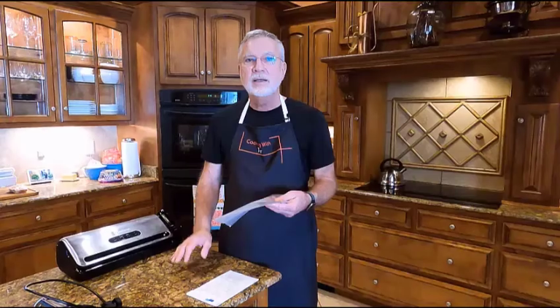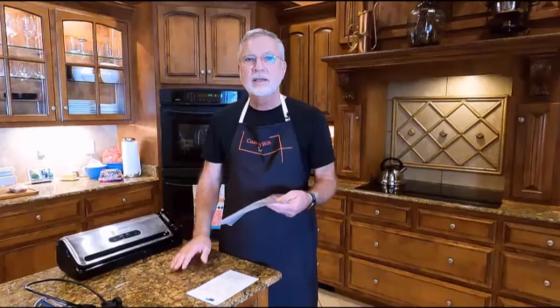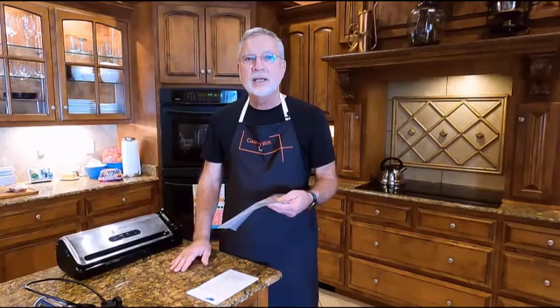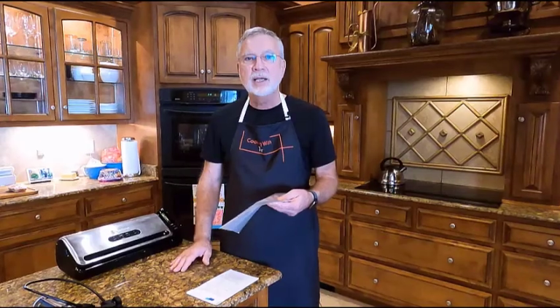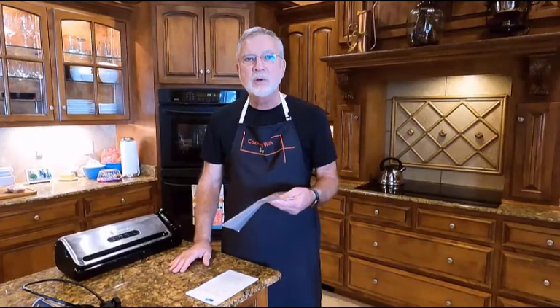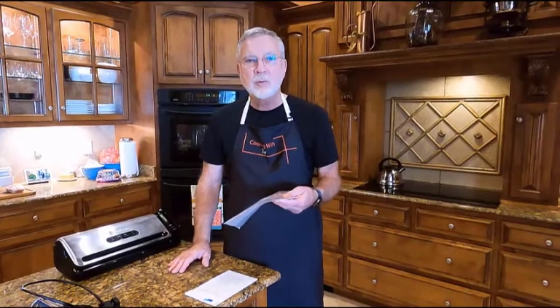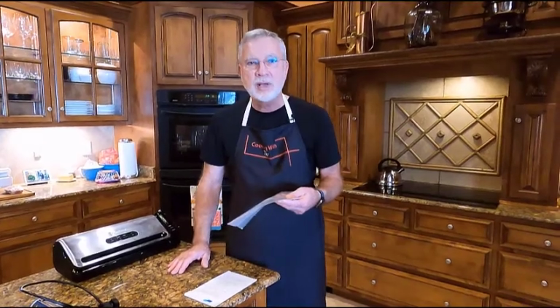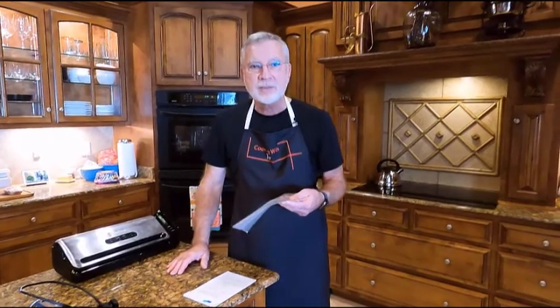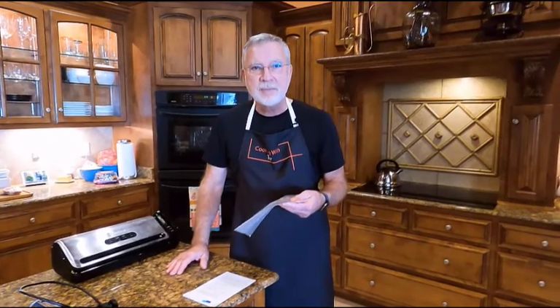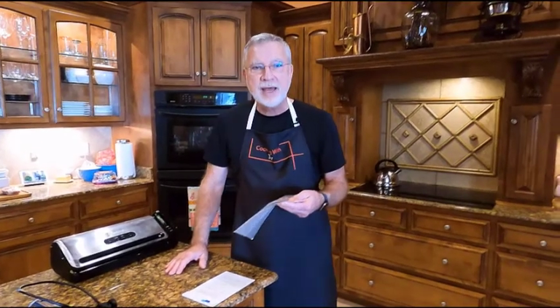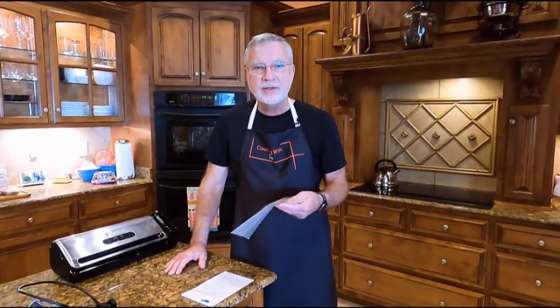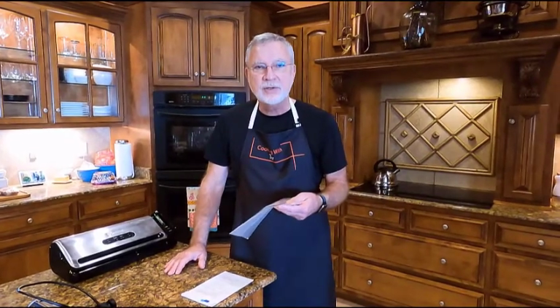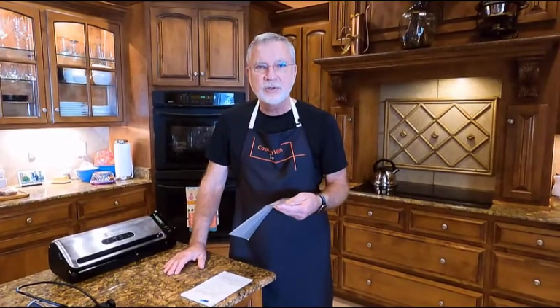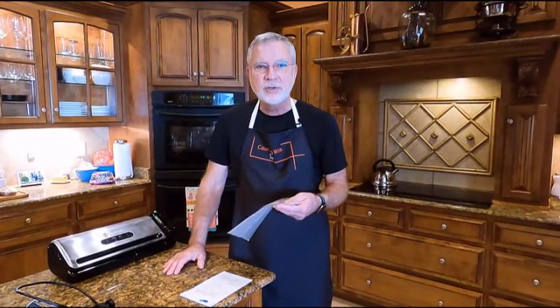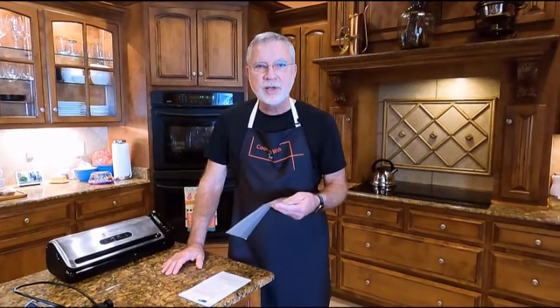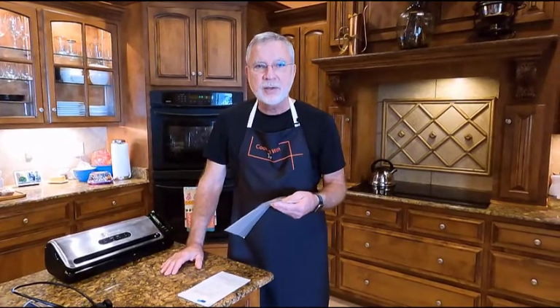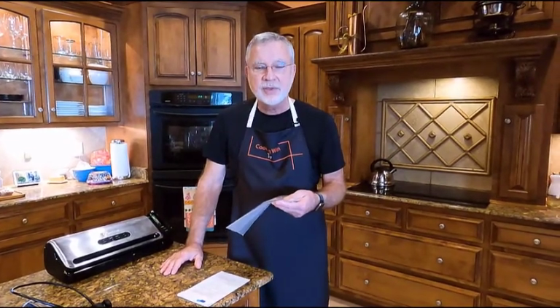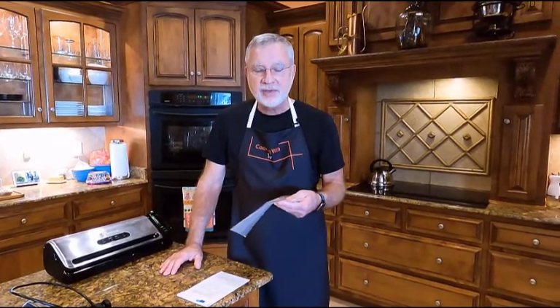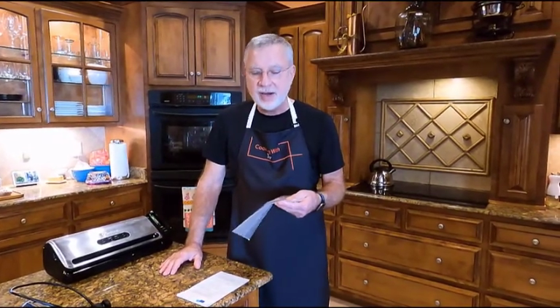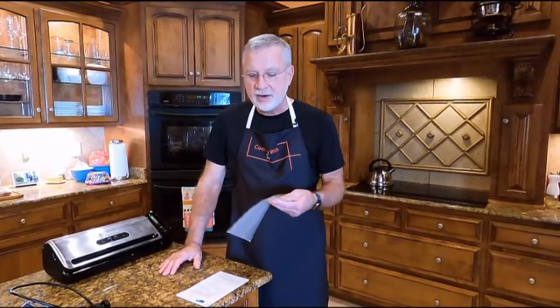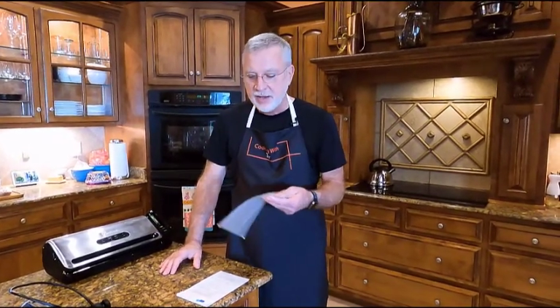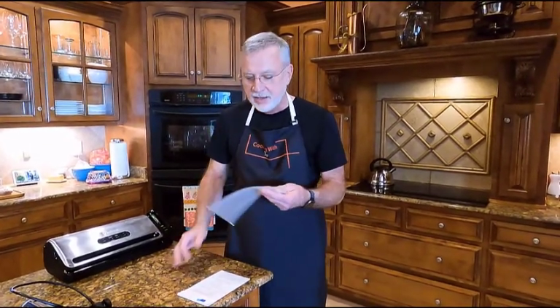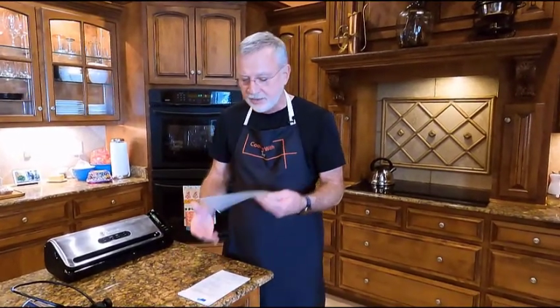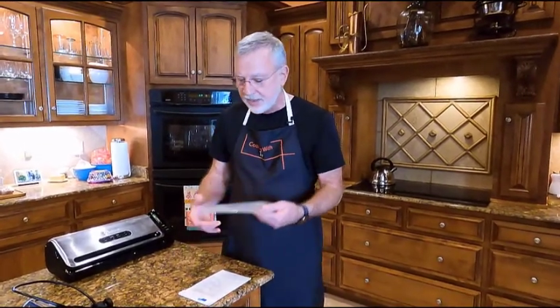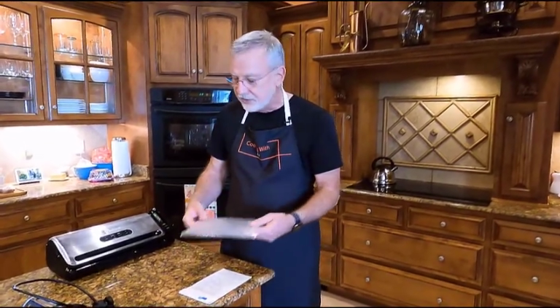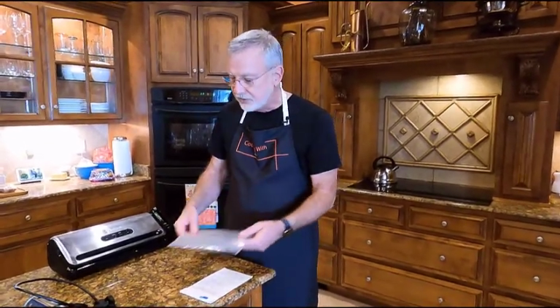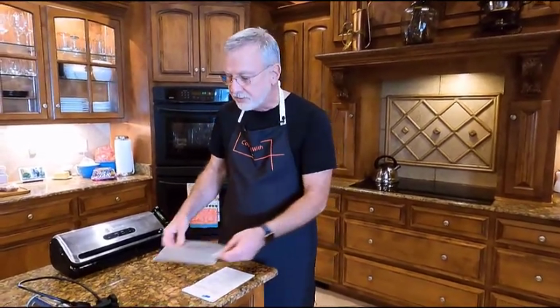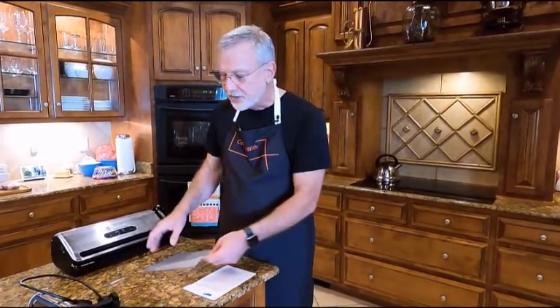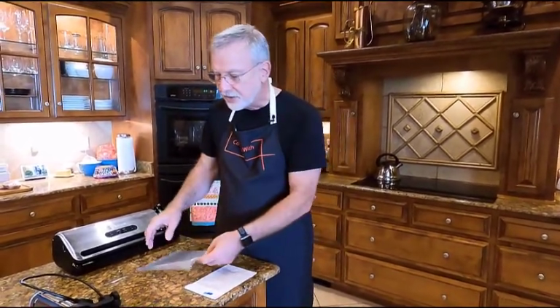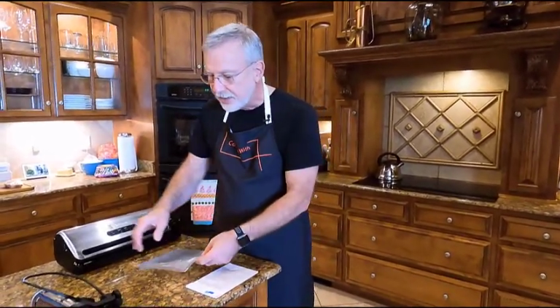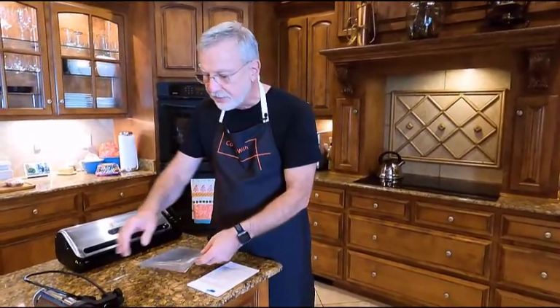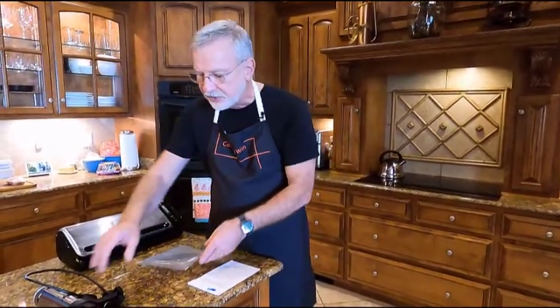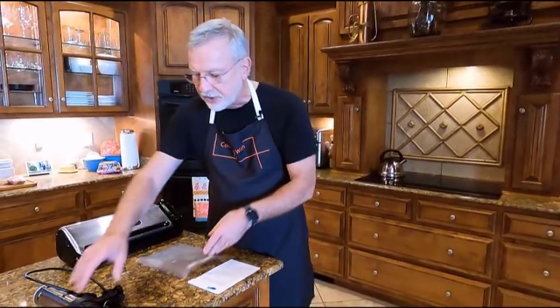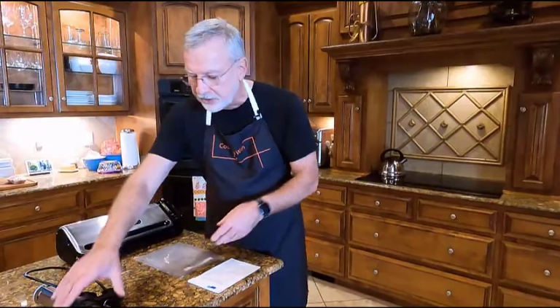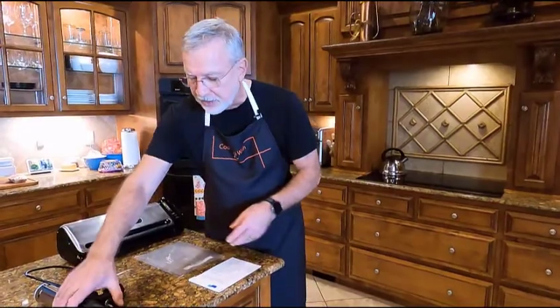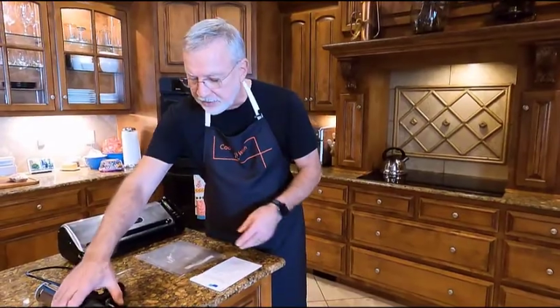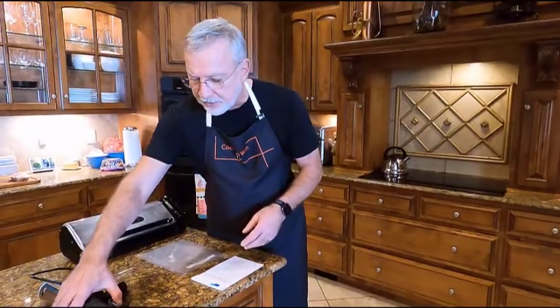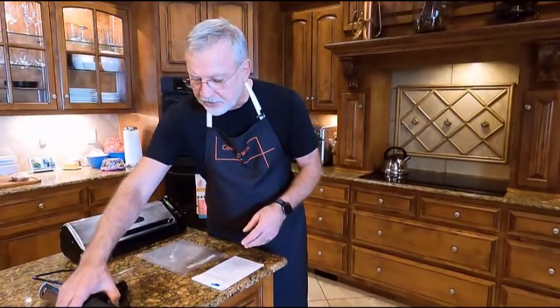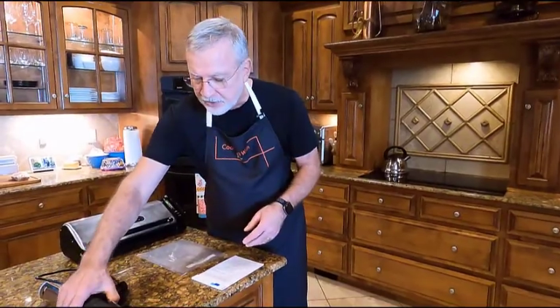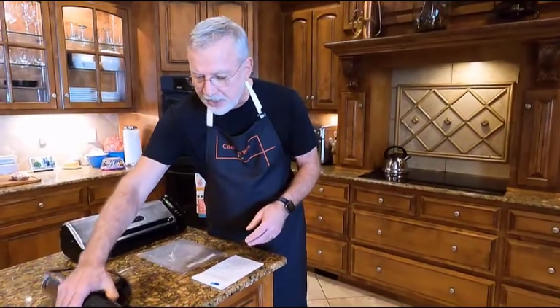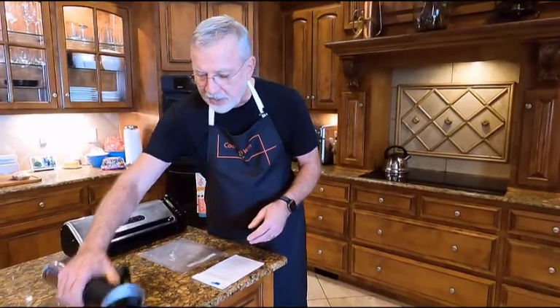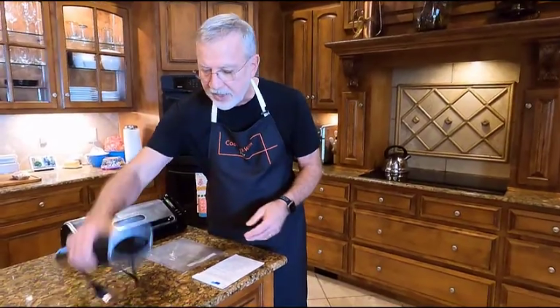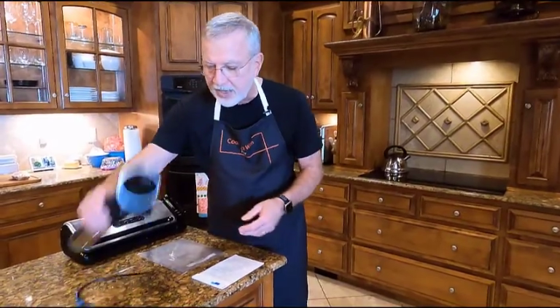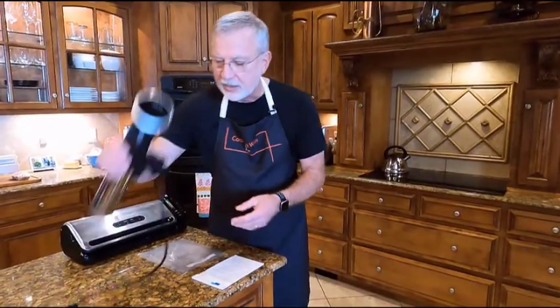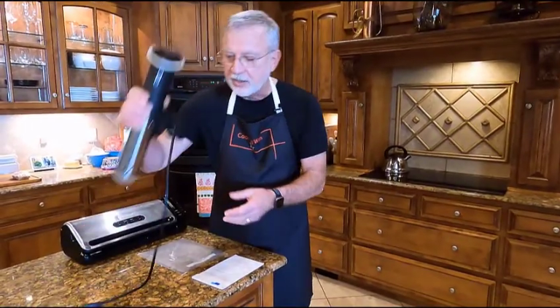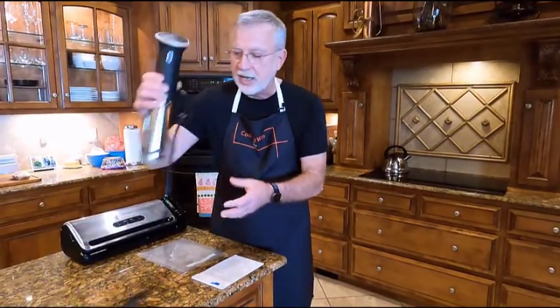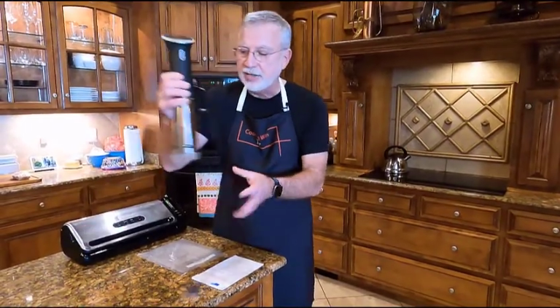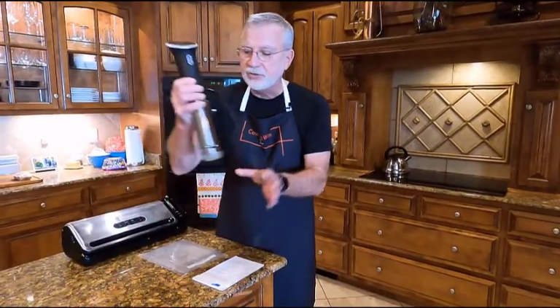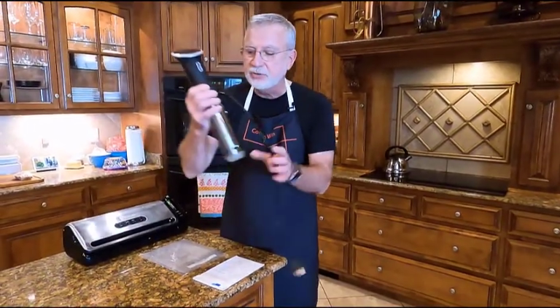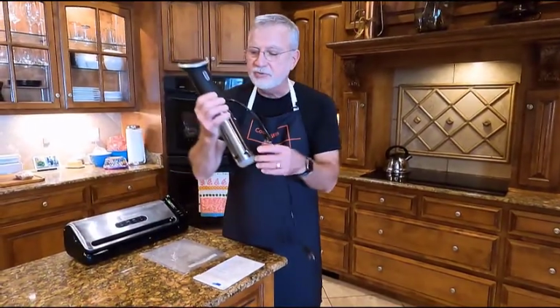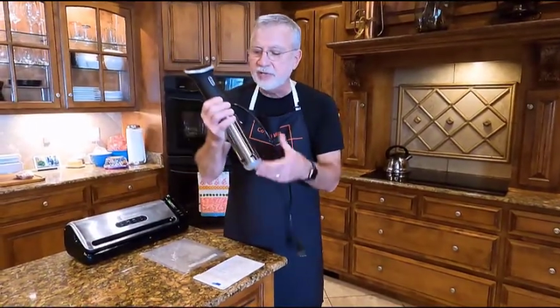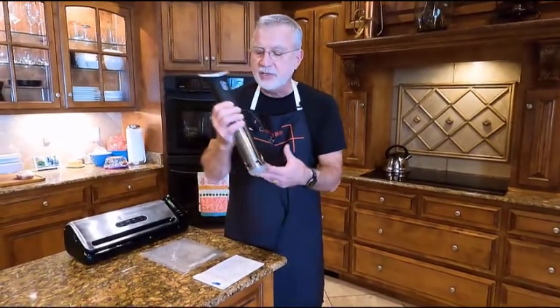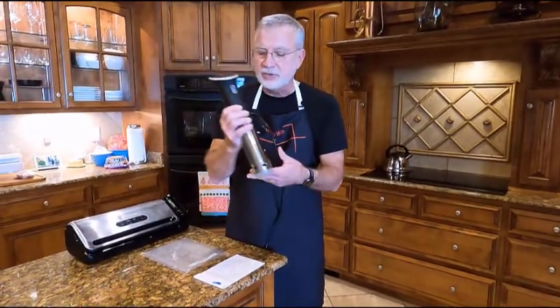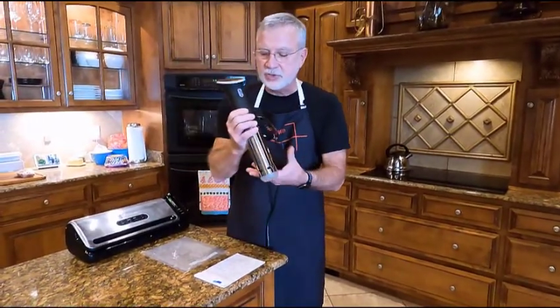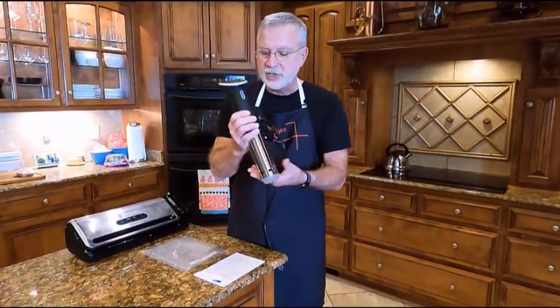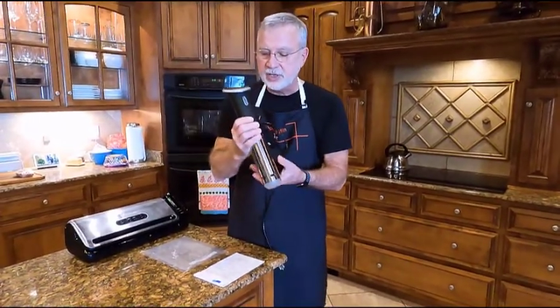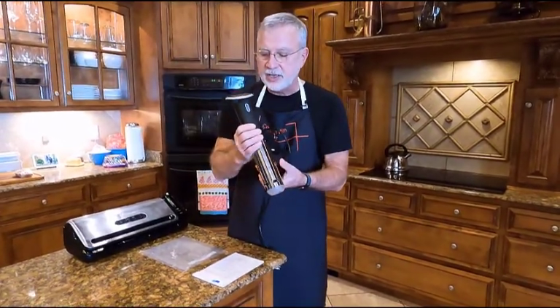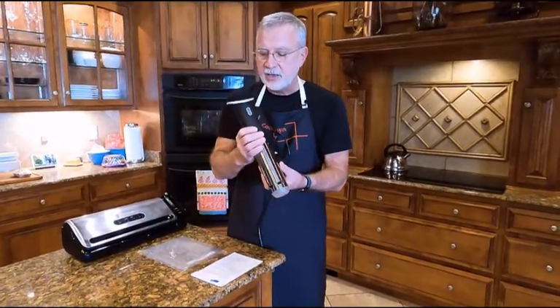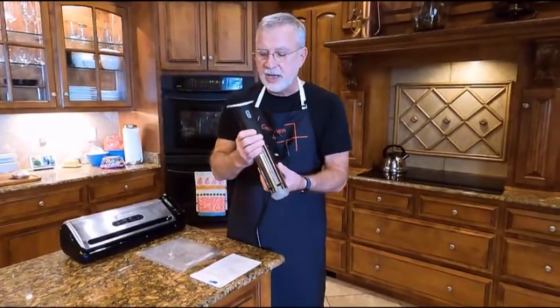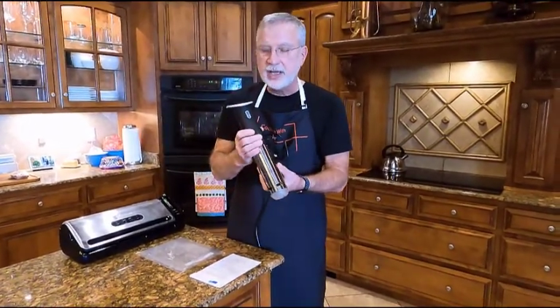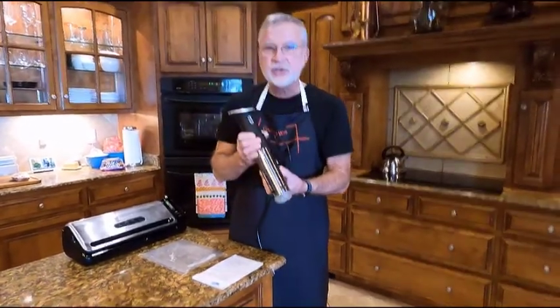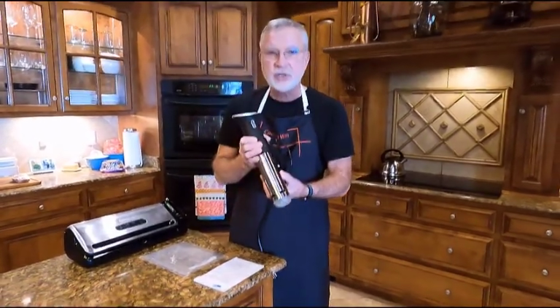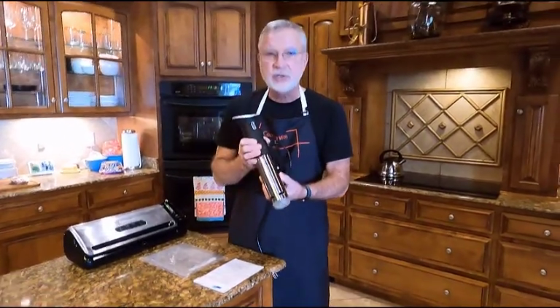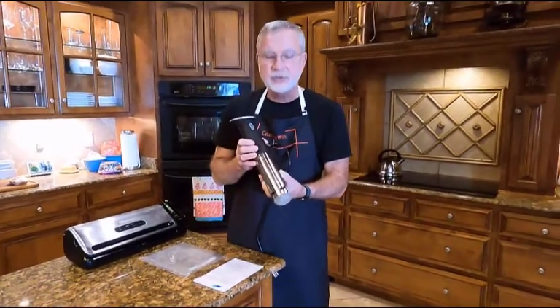Hello and welcome back to Cooking with Tare. Today is a special episode. I'm going to be talking about a sous vide circulator and its use.